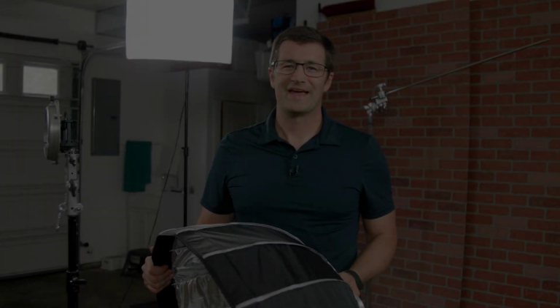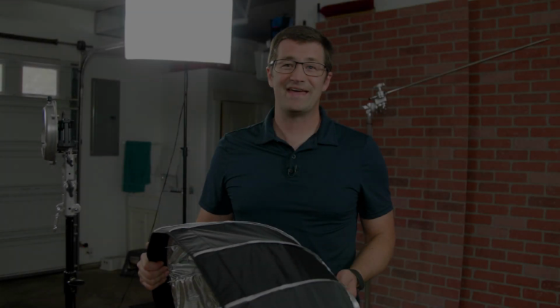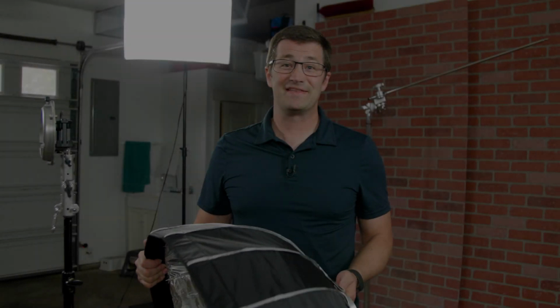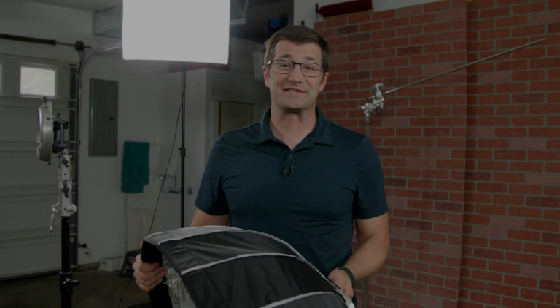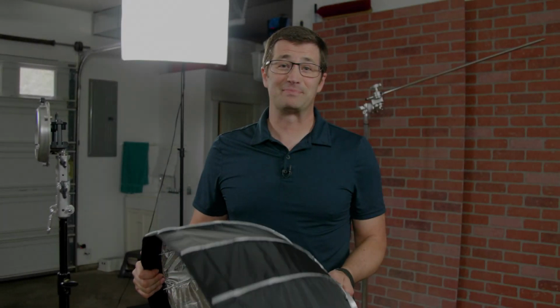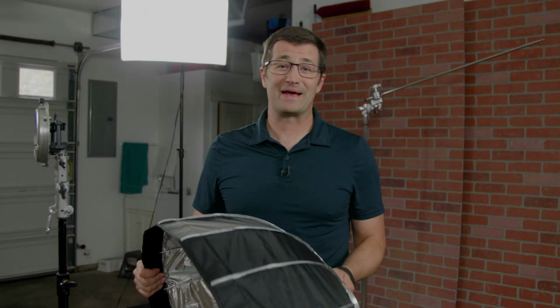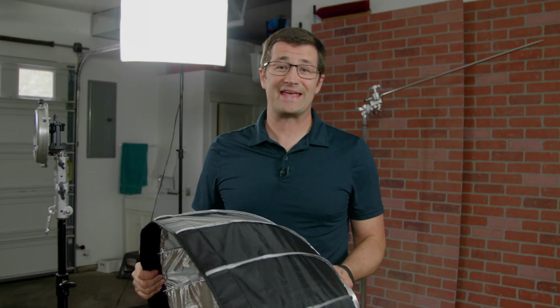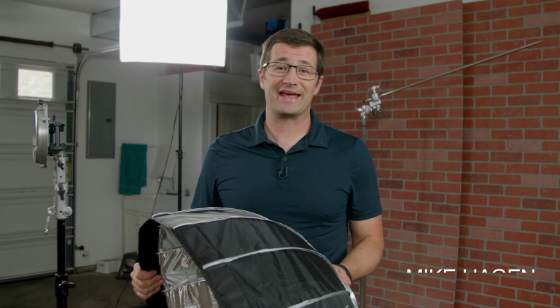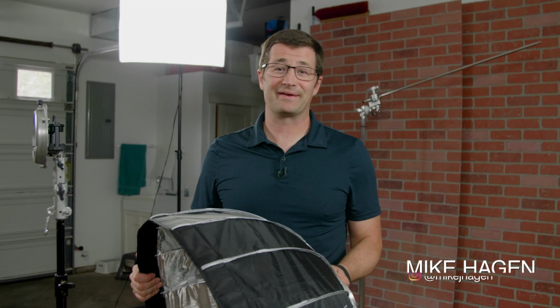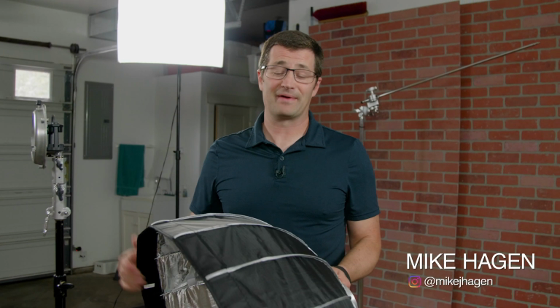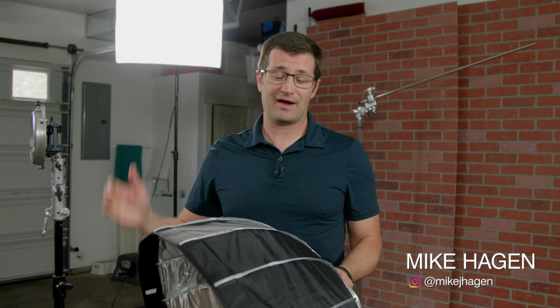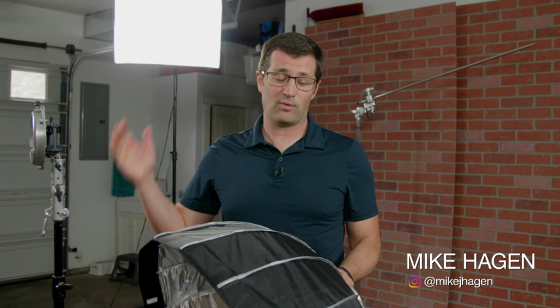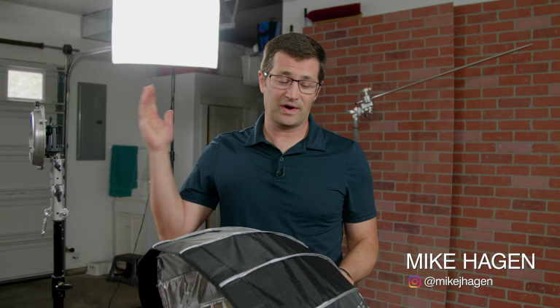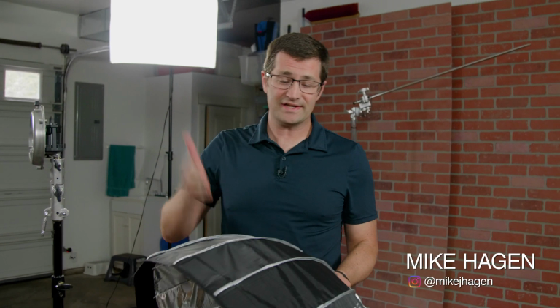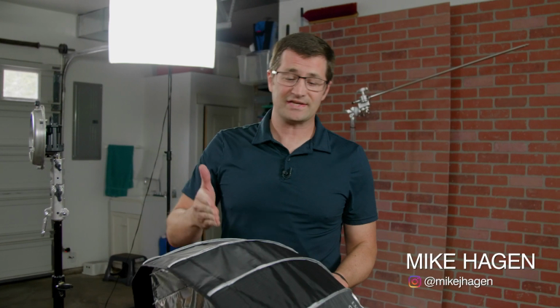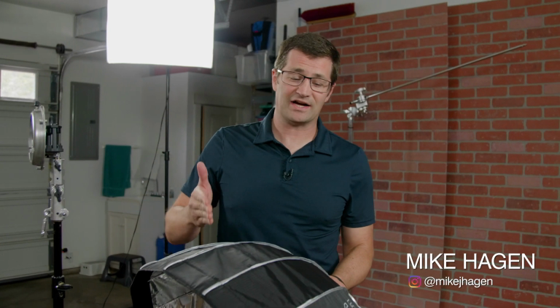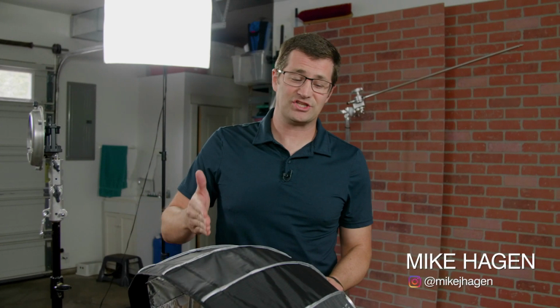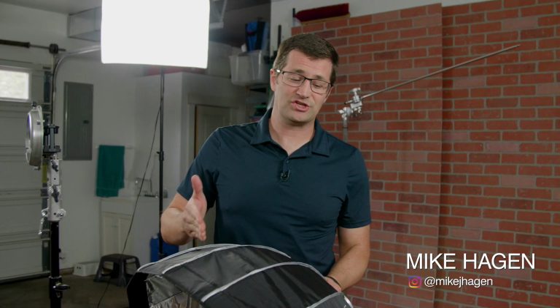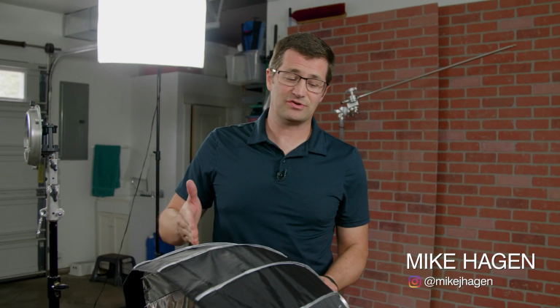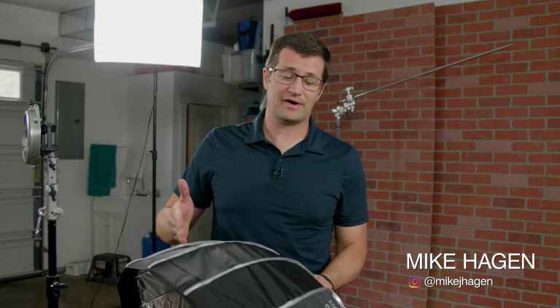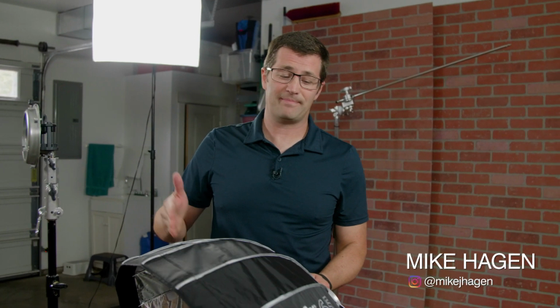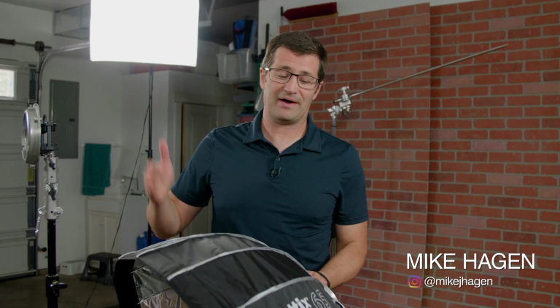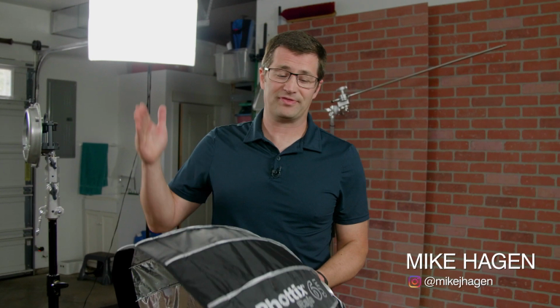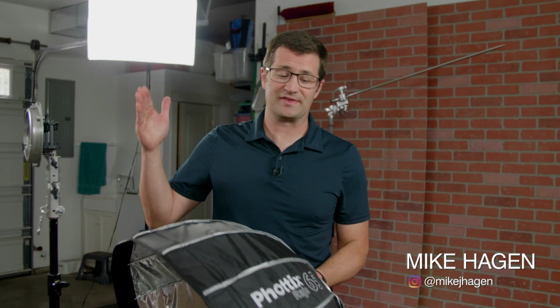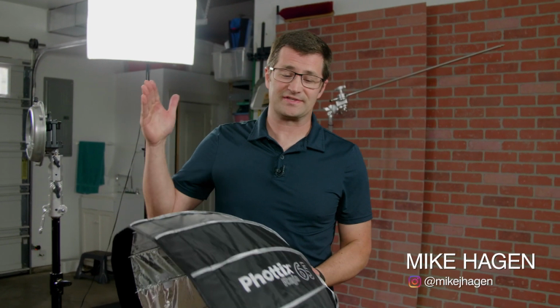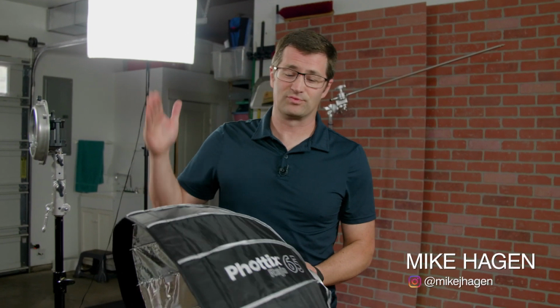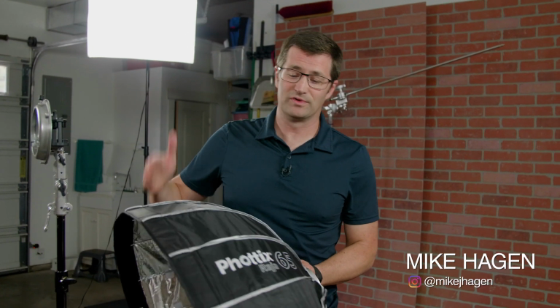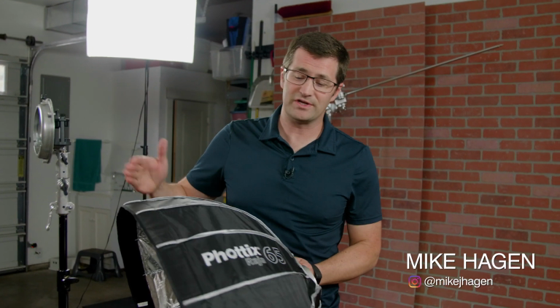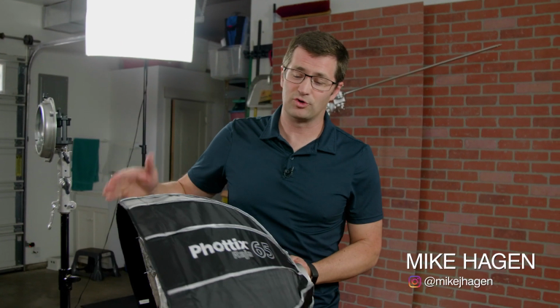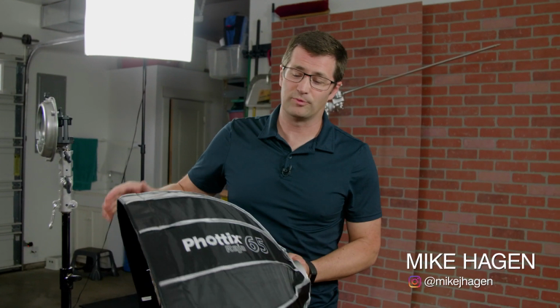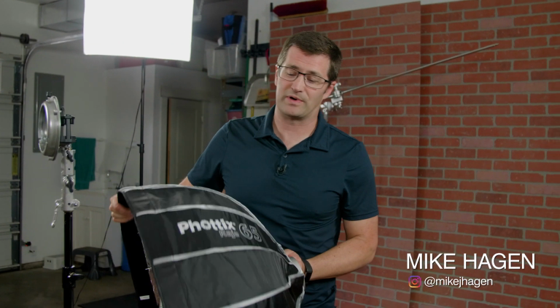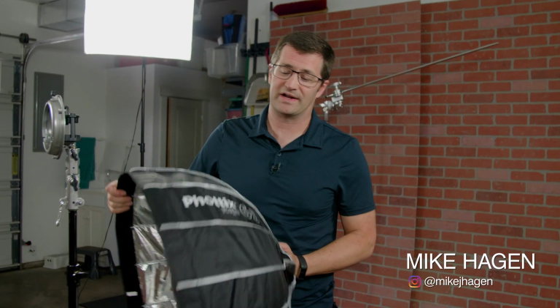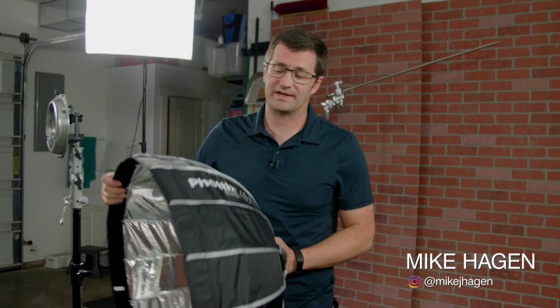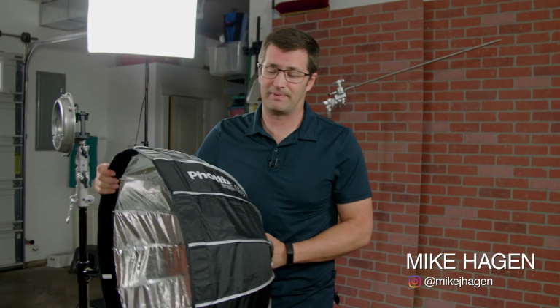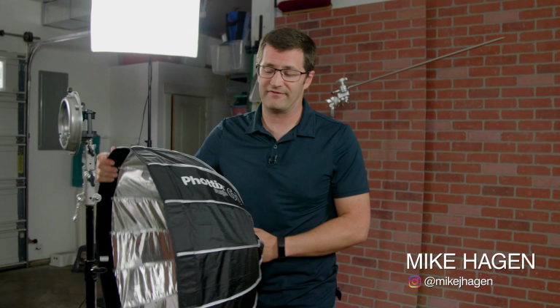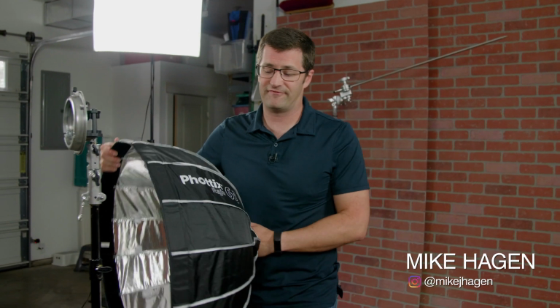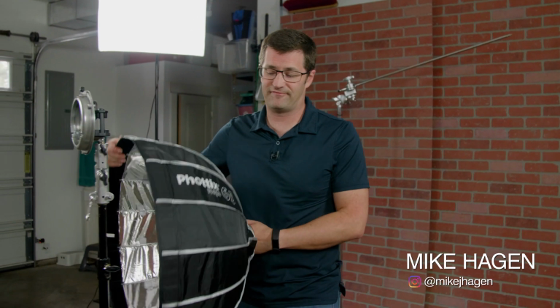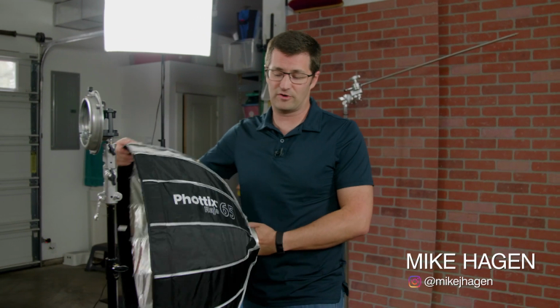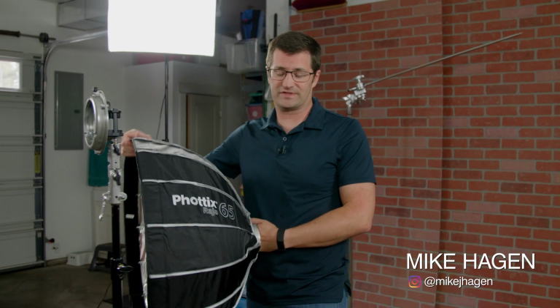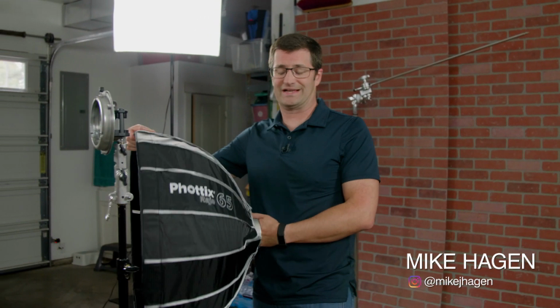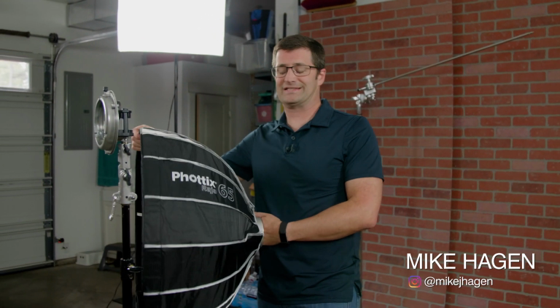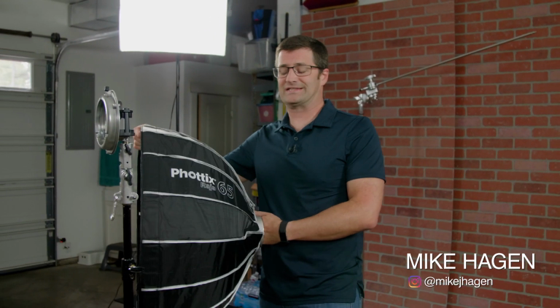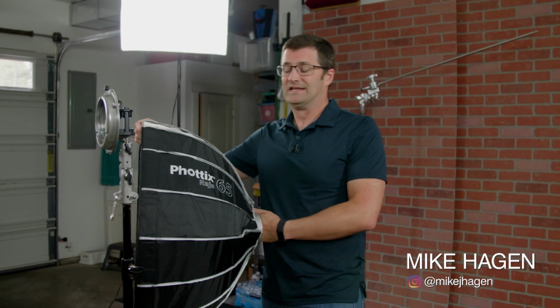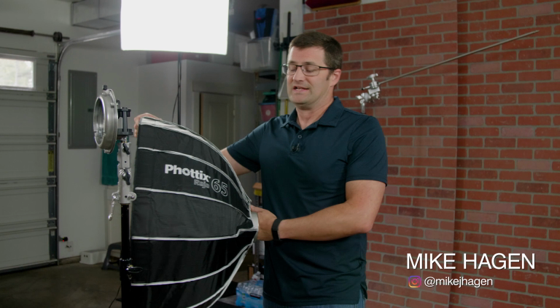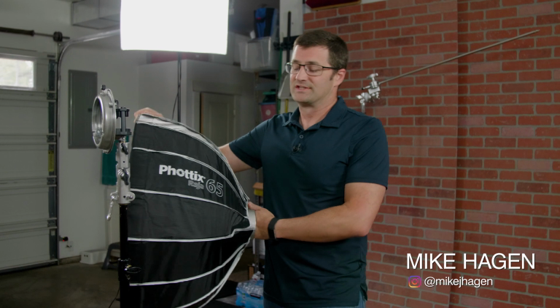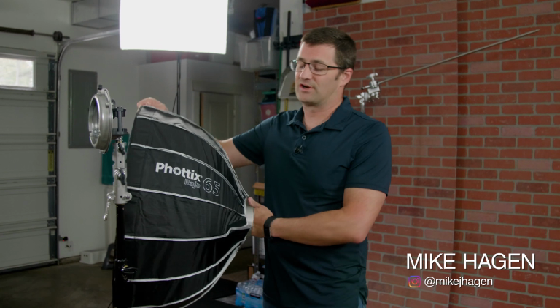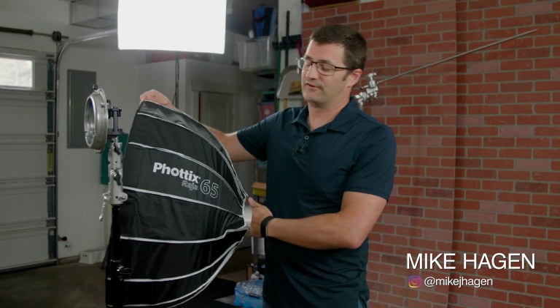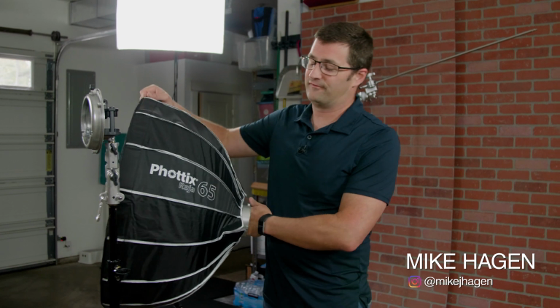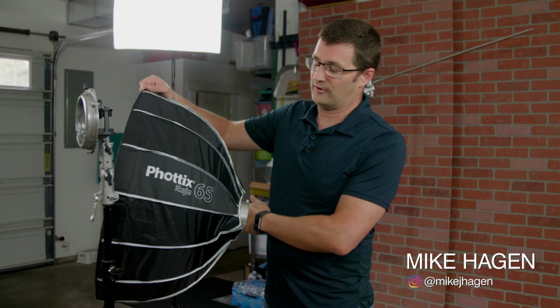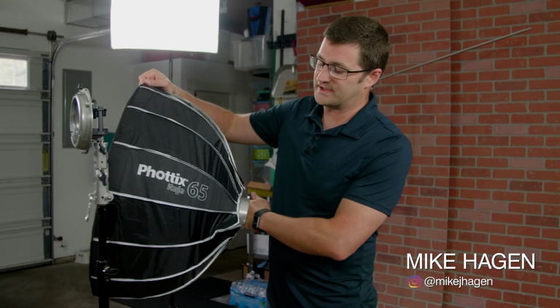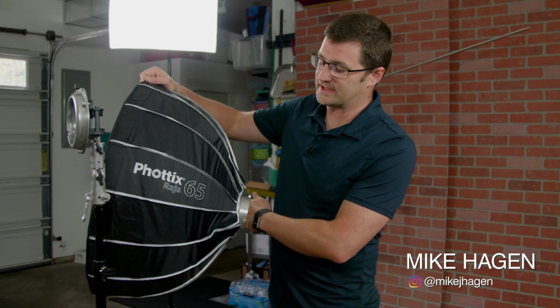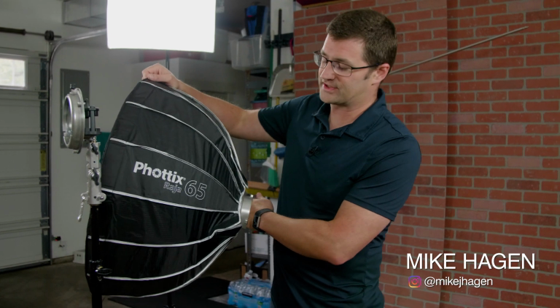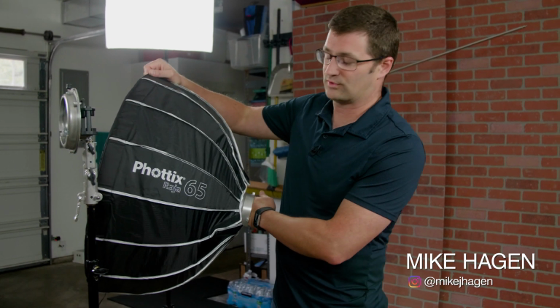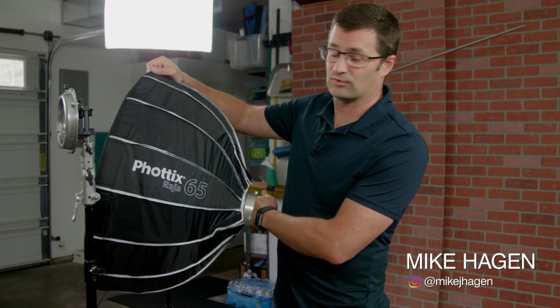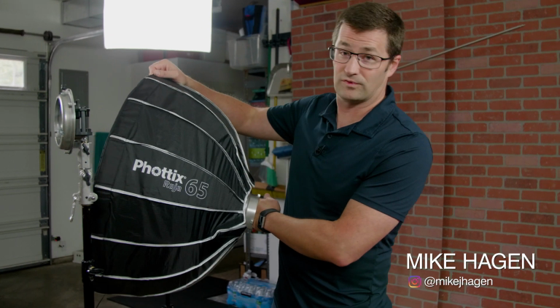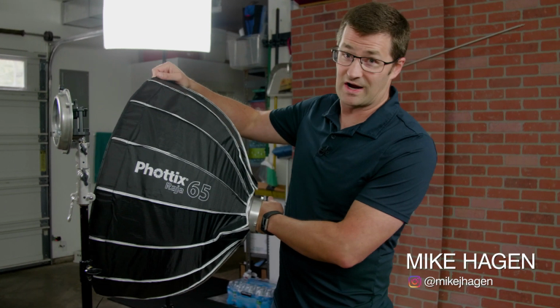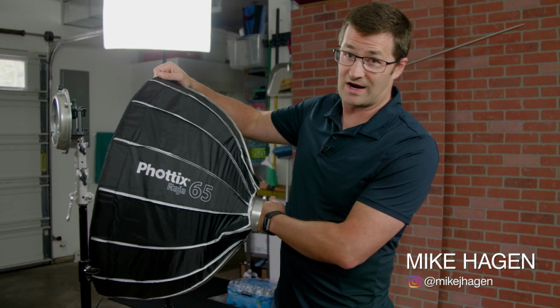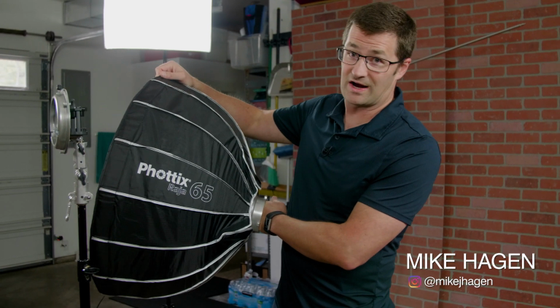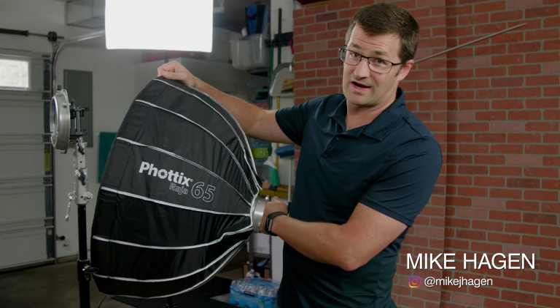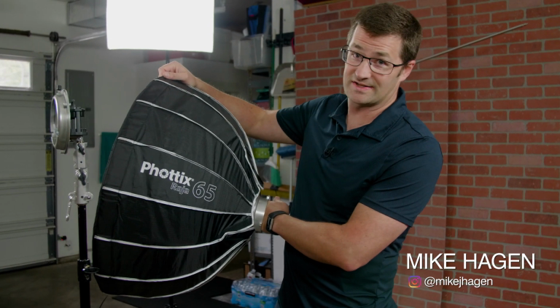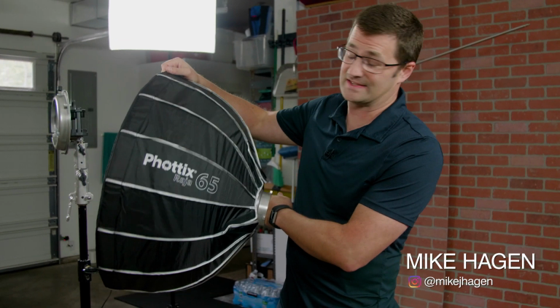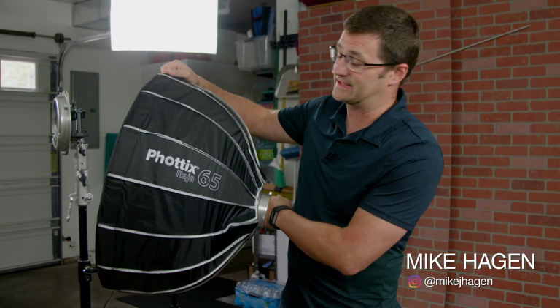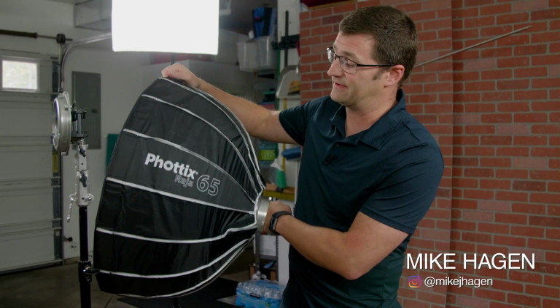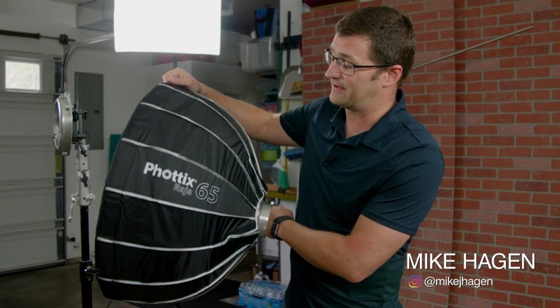Hey, this is Mike Hagan. I want to talk to you about this really cool product by Photix. It's called the Photix Raha 65.